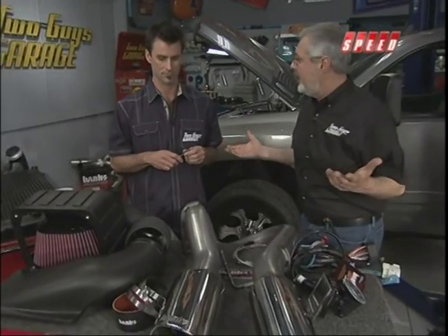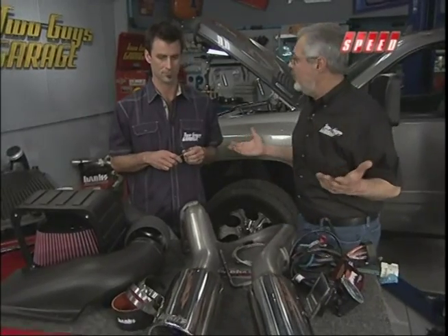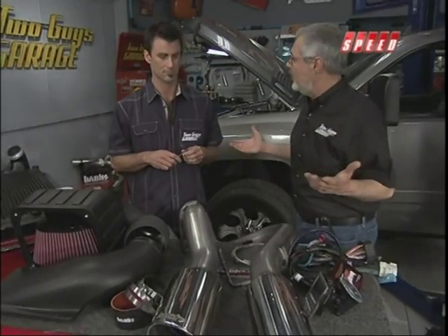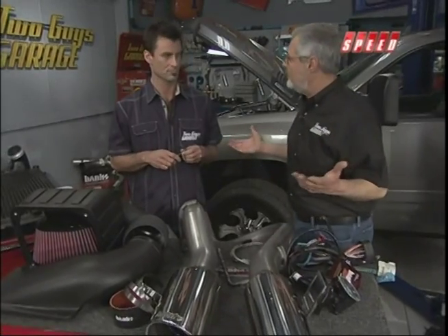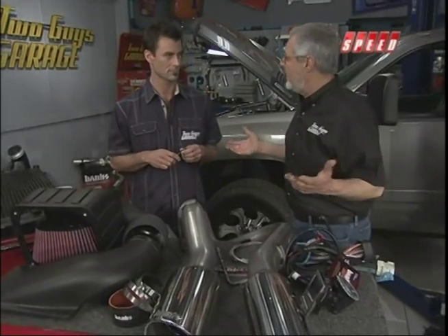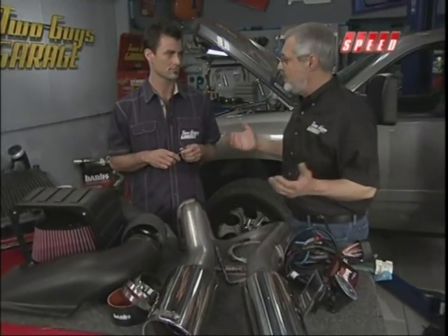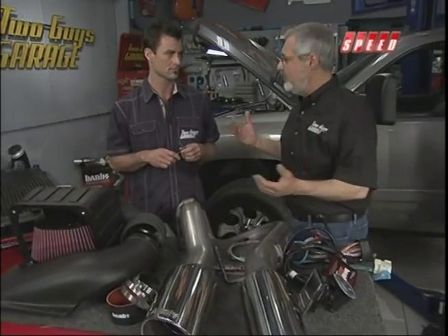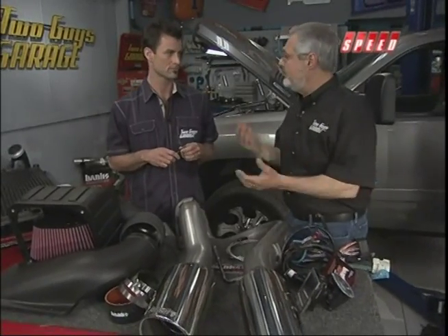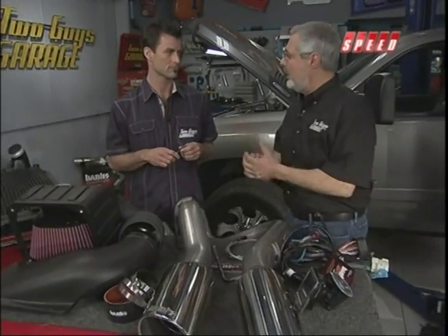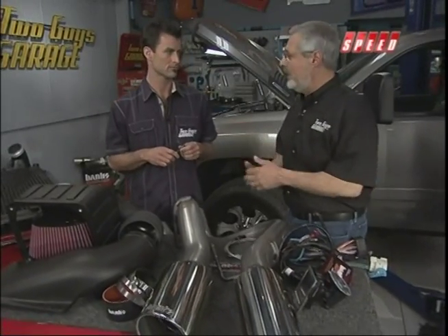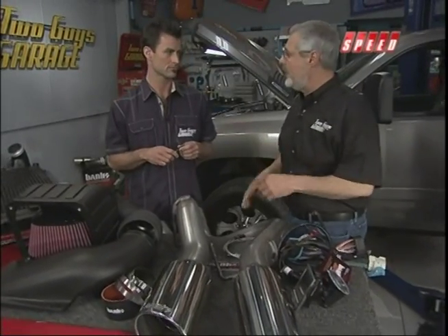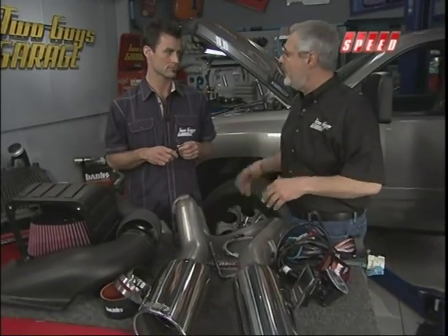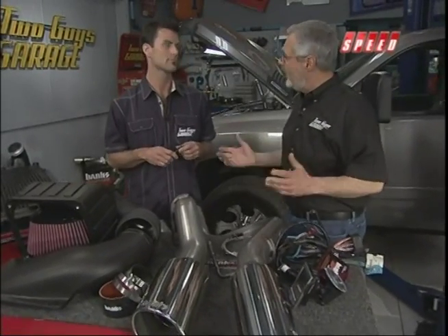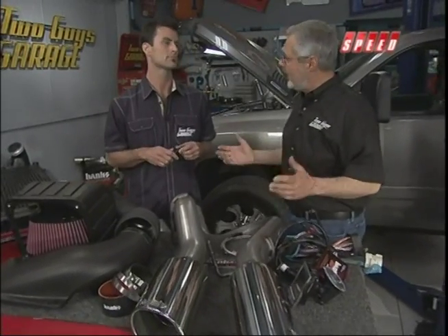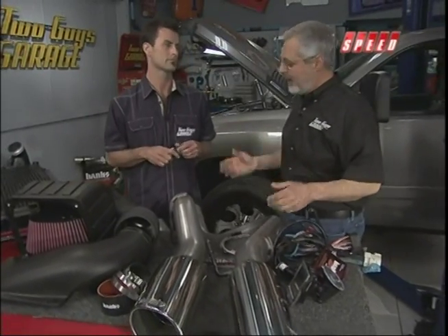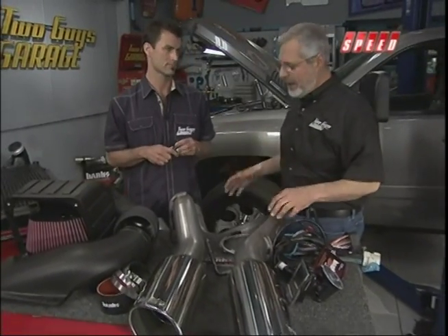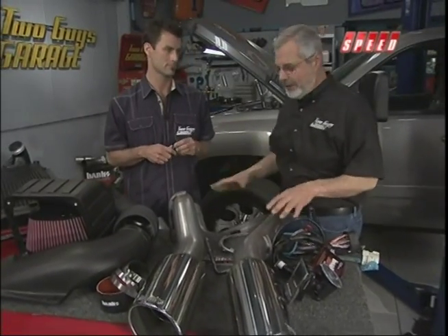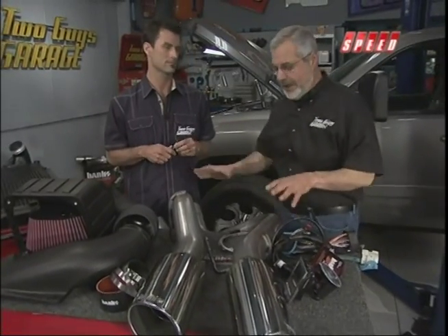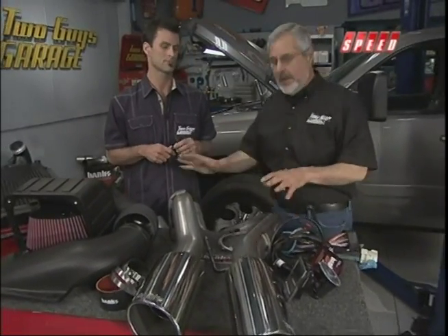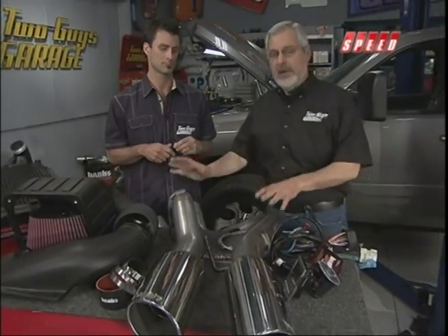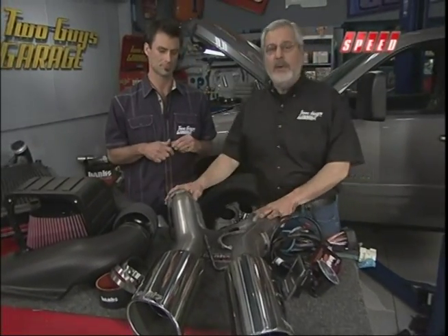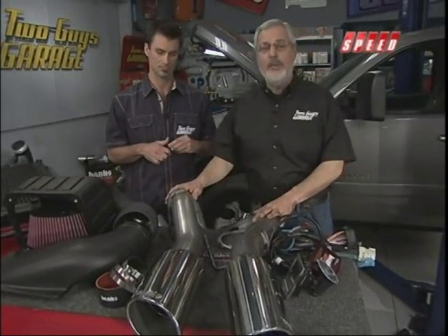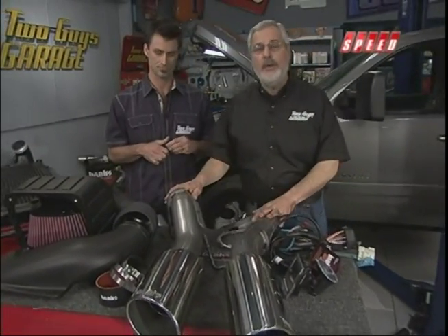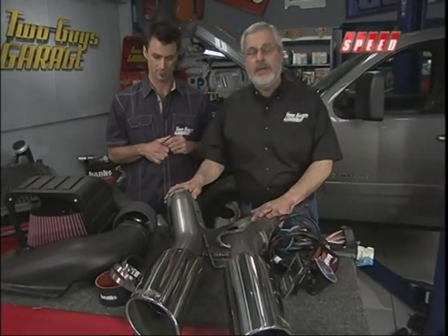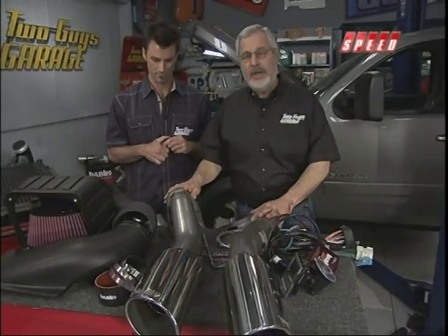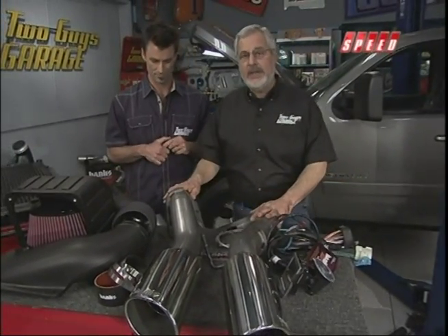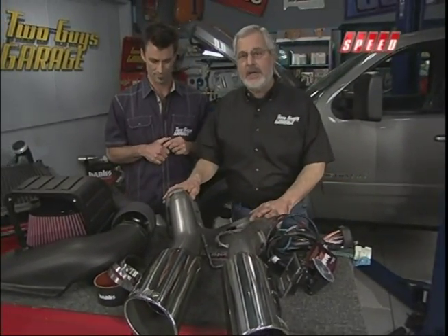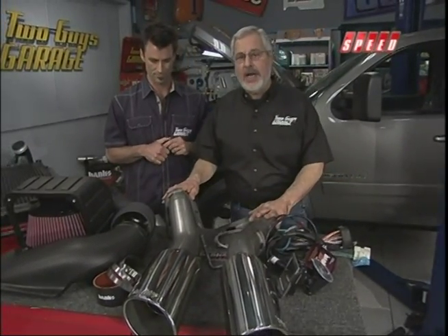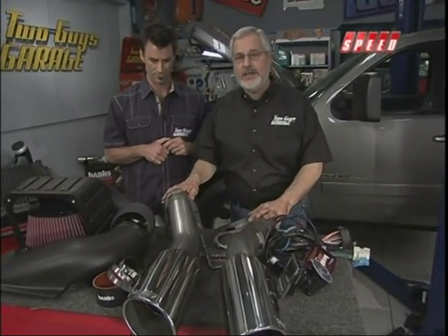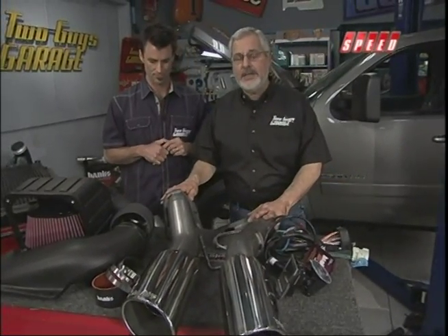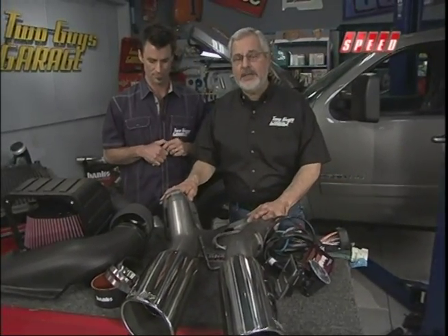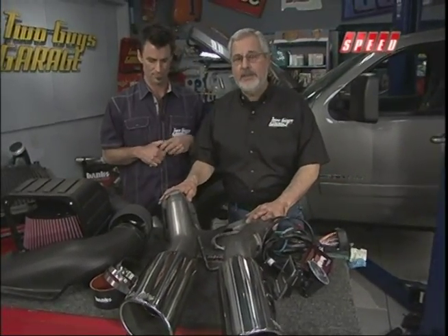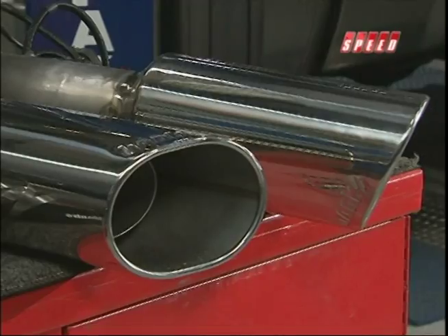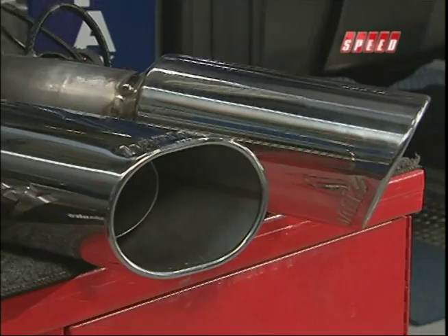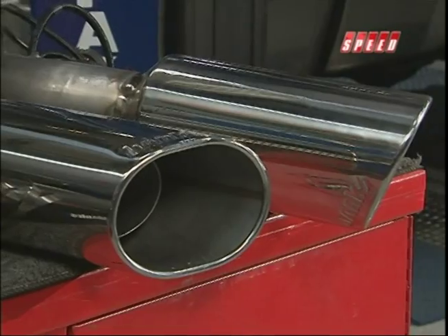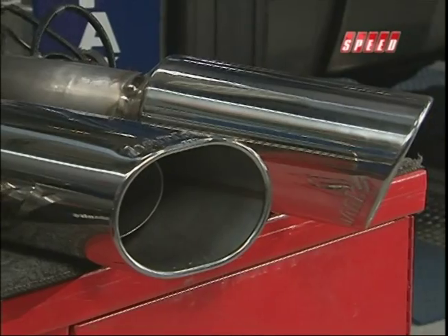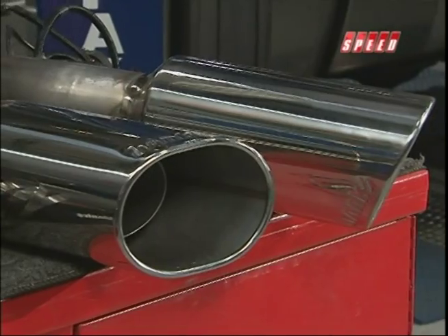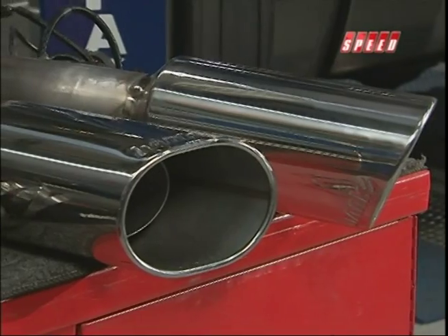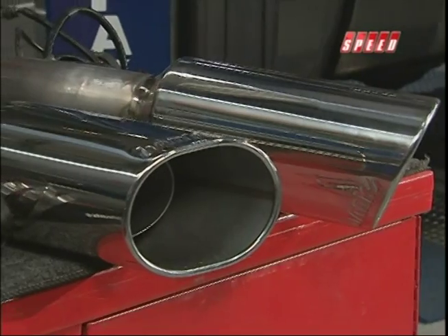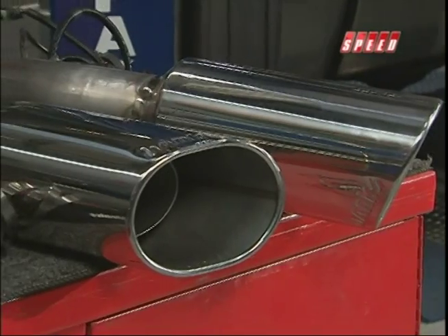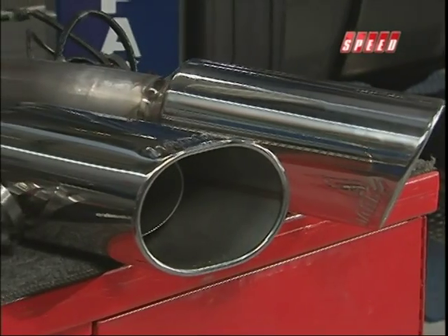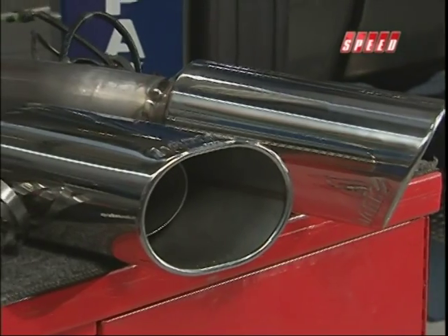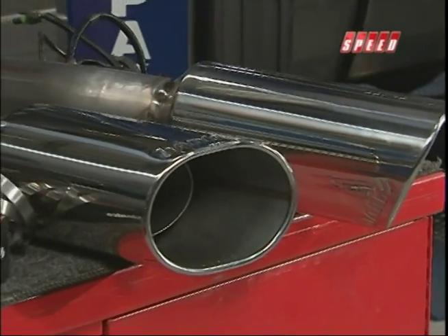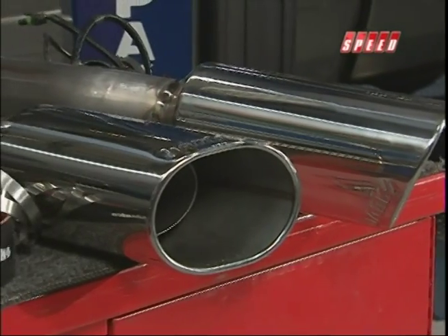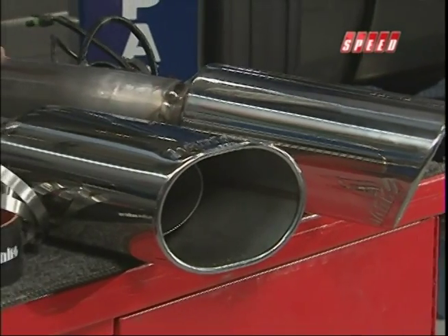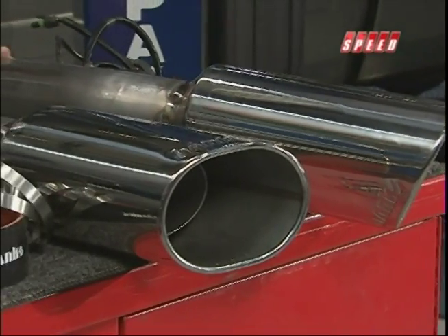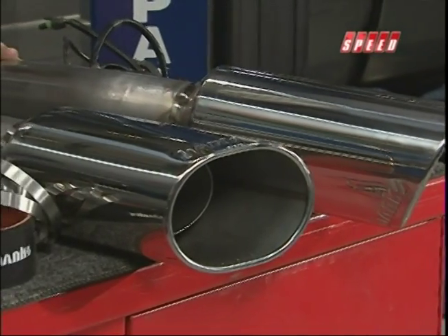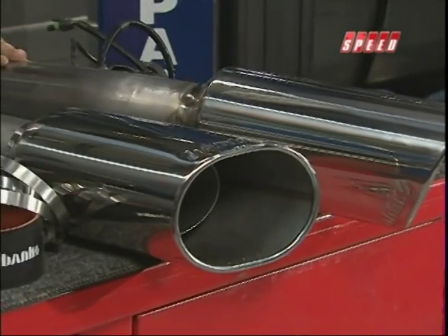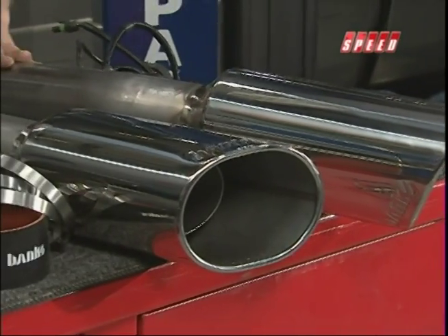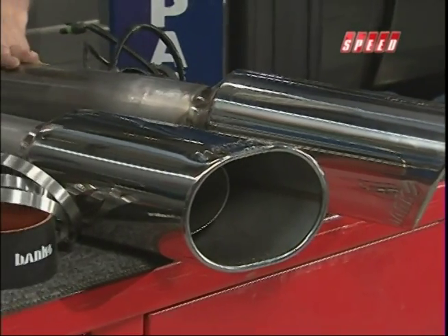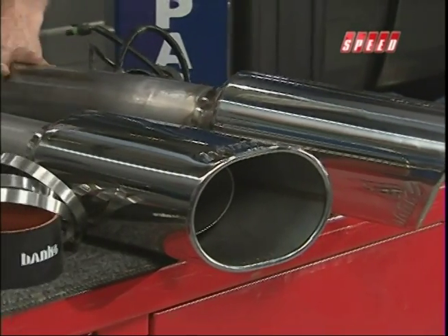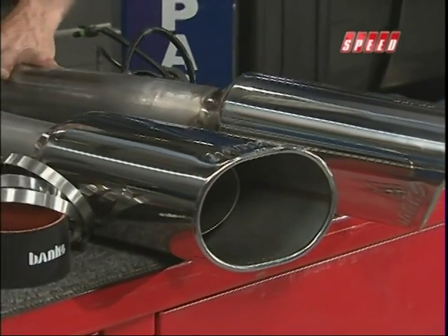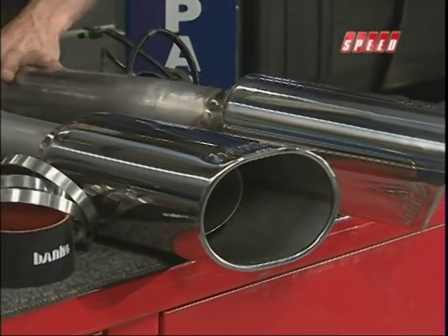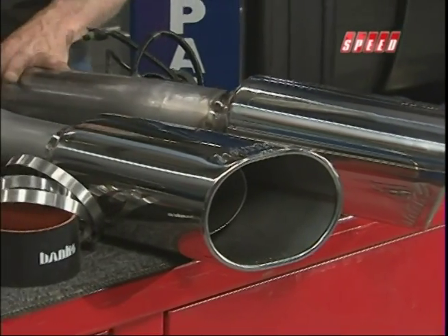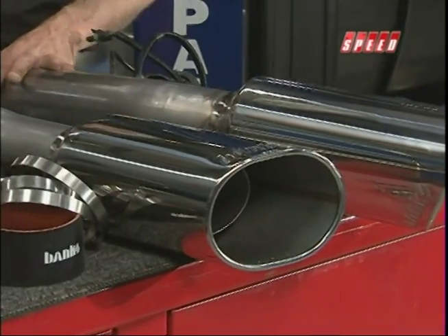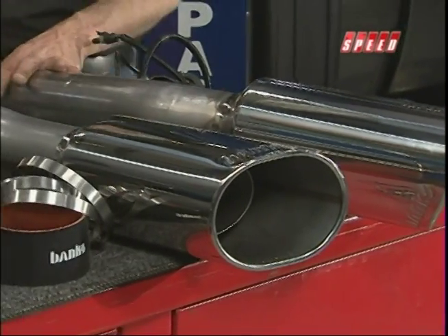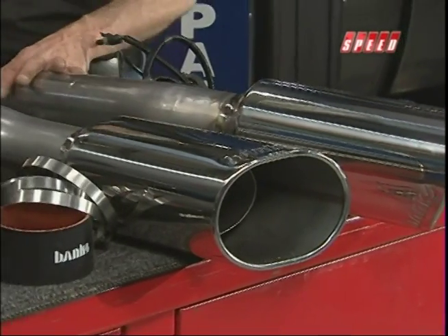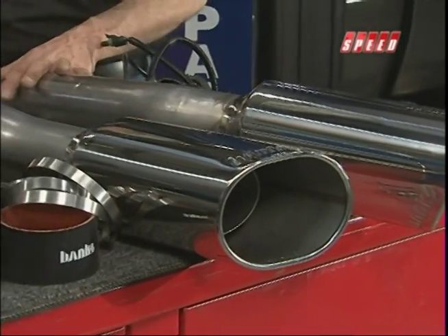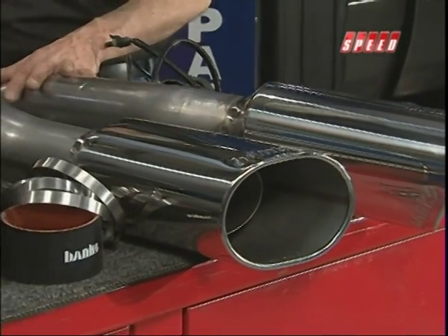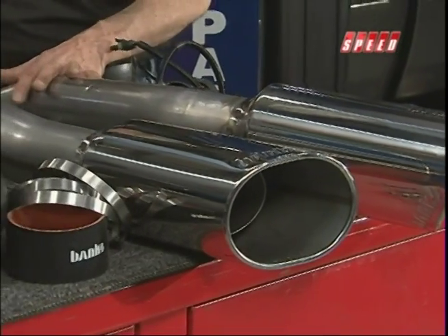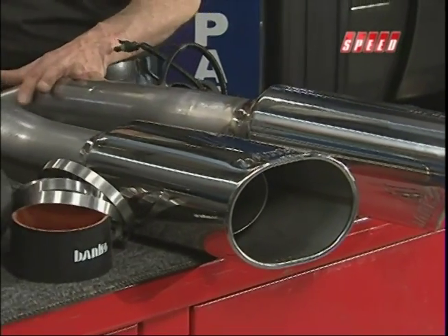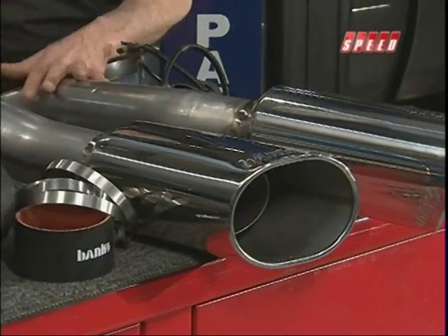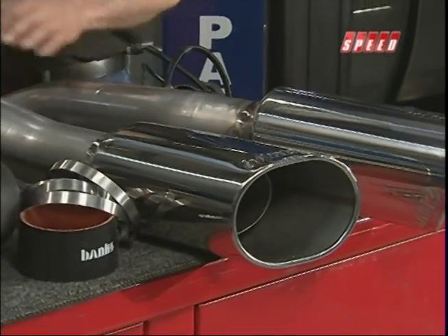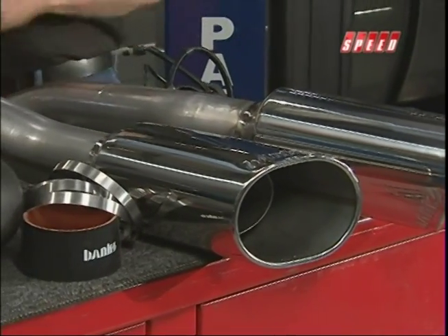Once you've burned the air-fuel mix, you want to get it out. We move to the exhaust system, and what we've got here is the monster exhaust, which has some really neat features too.